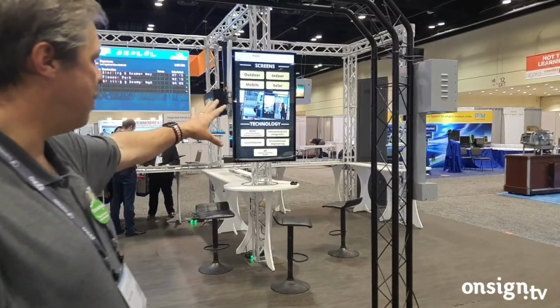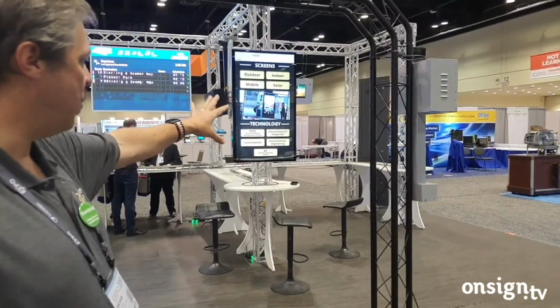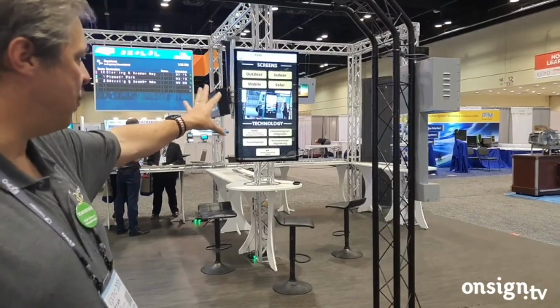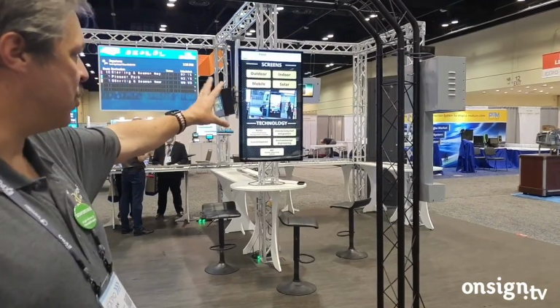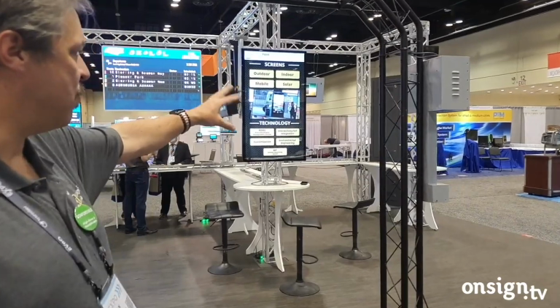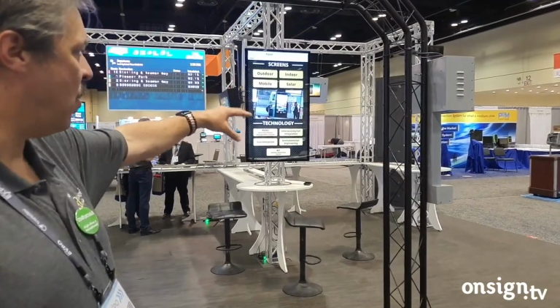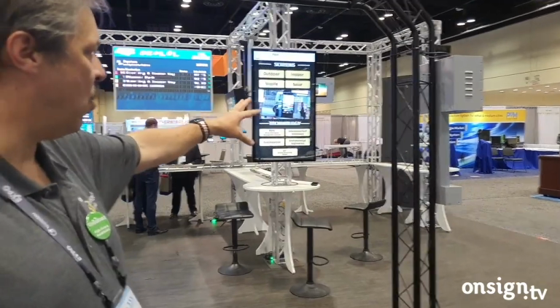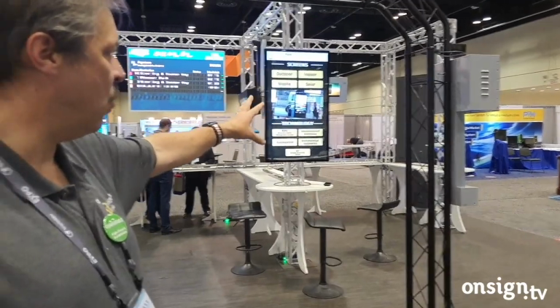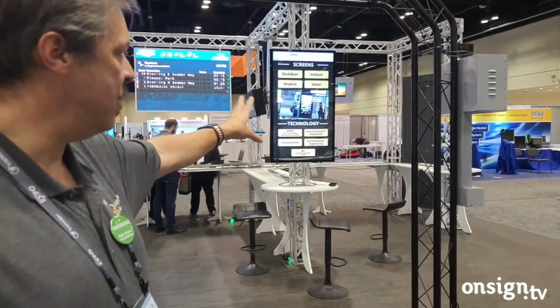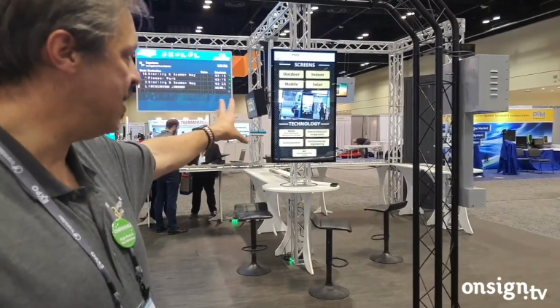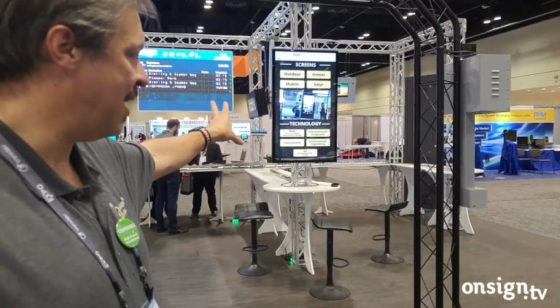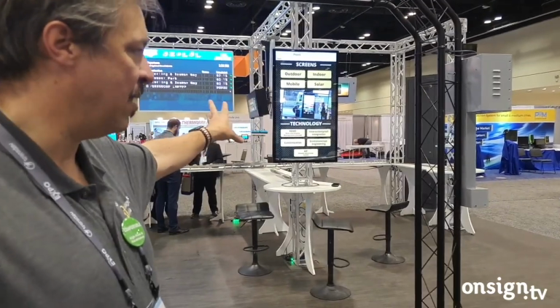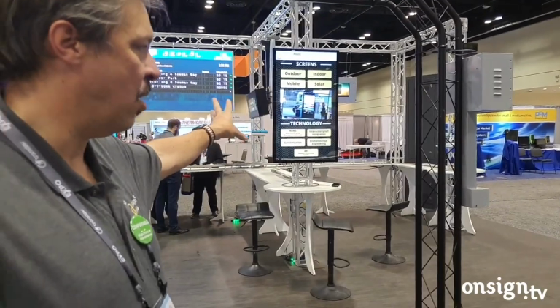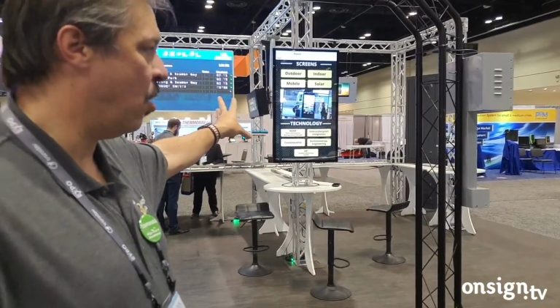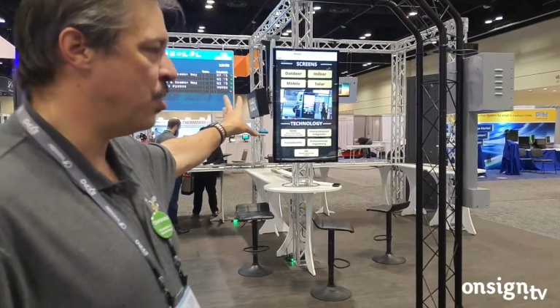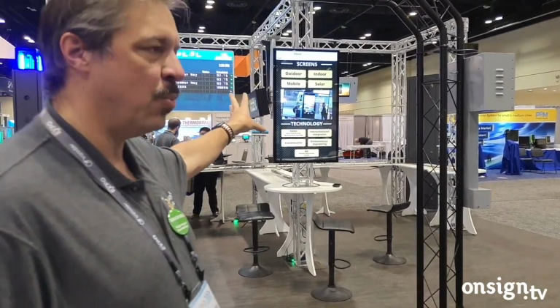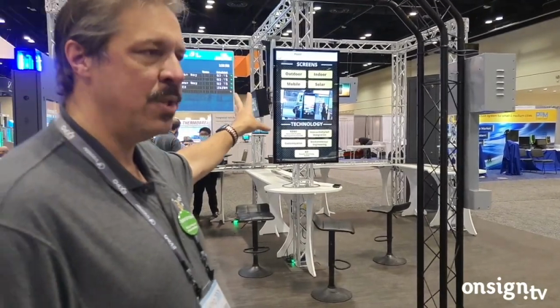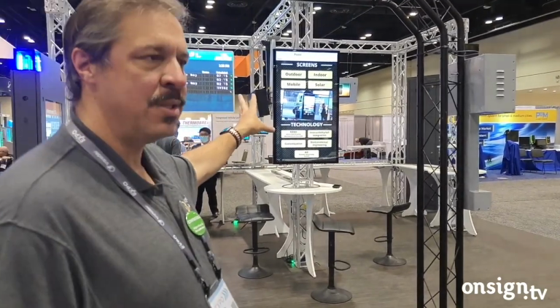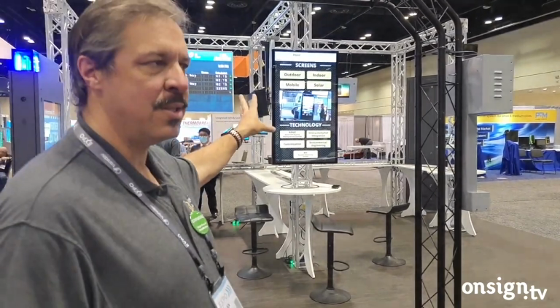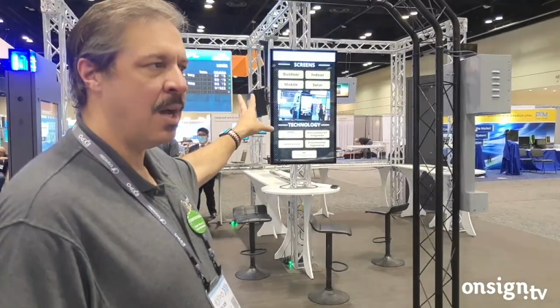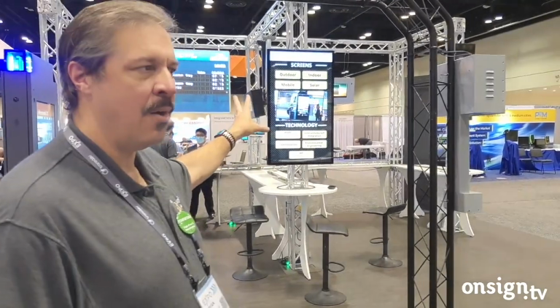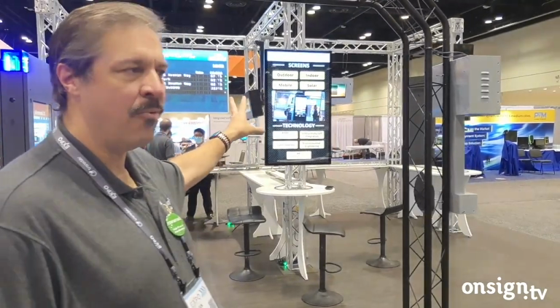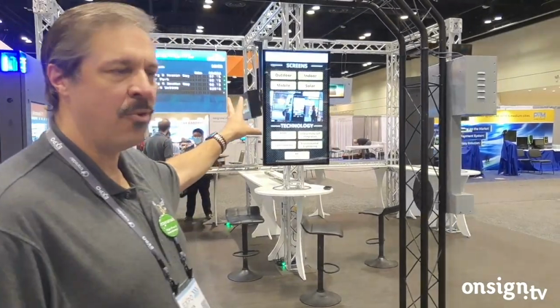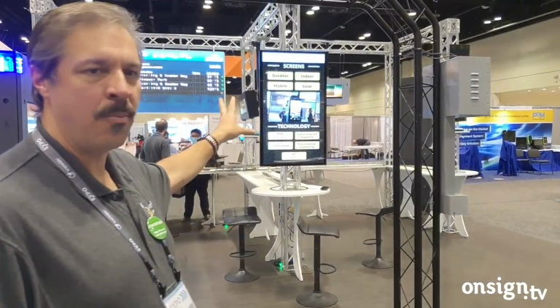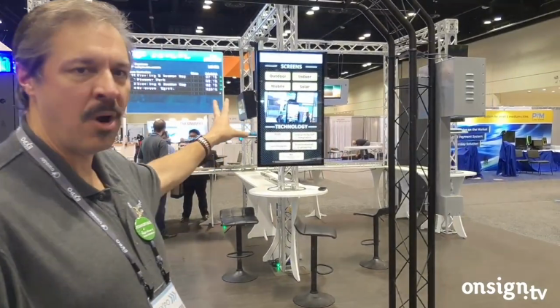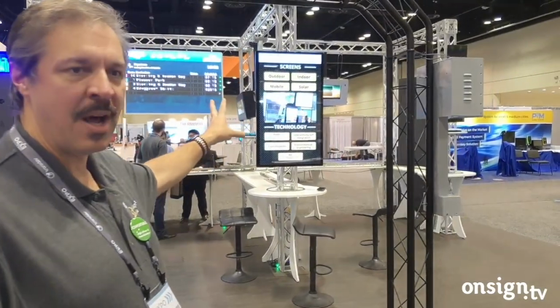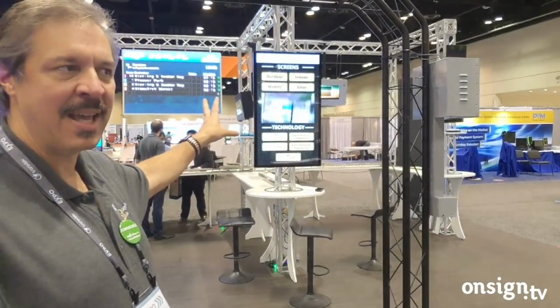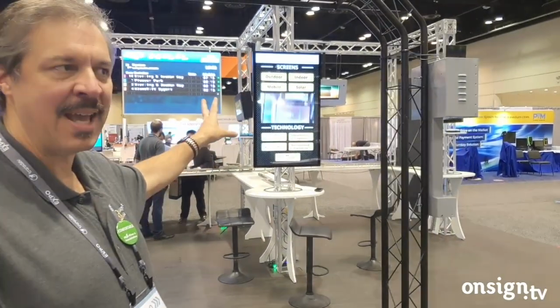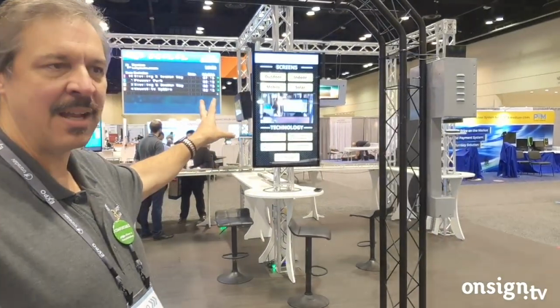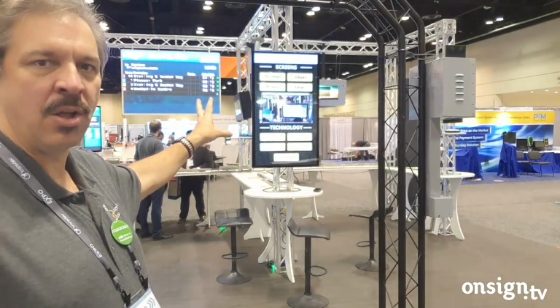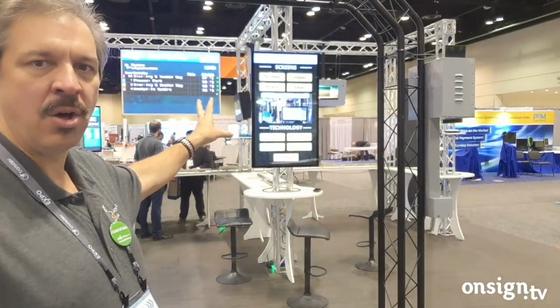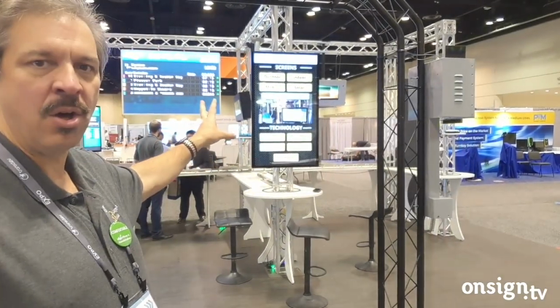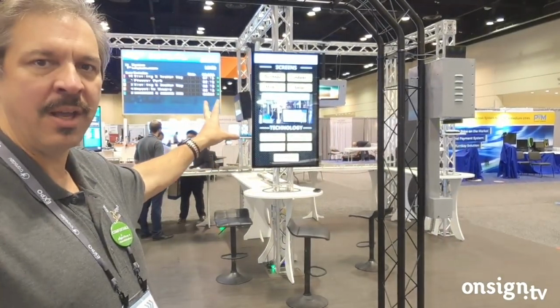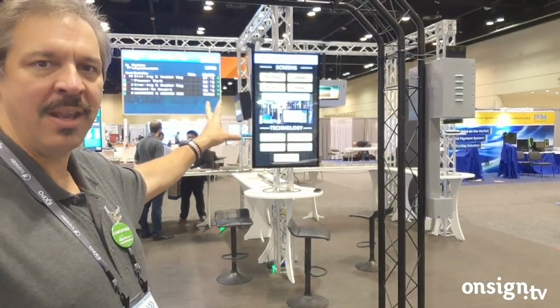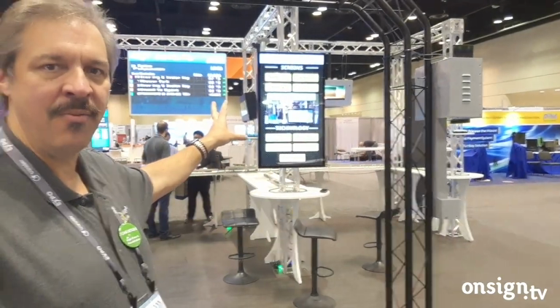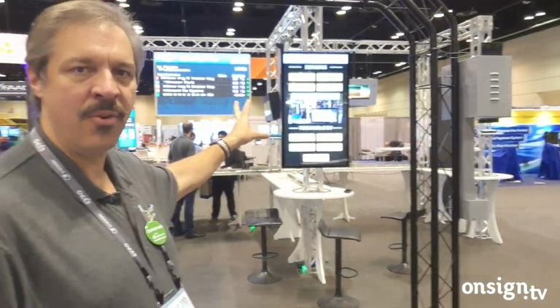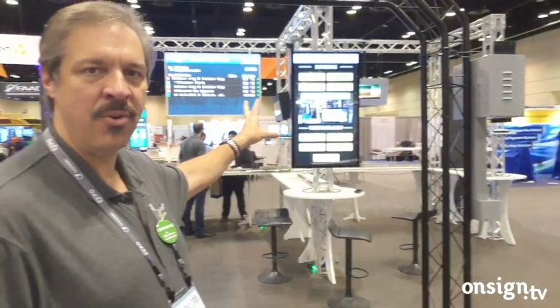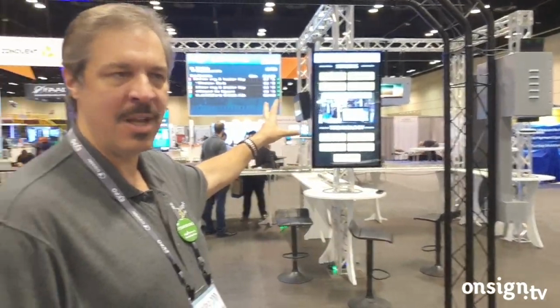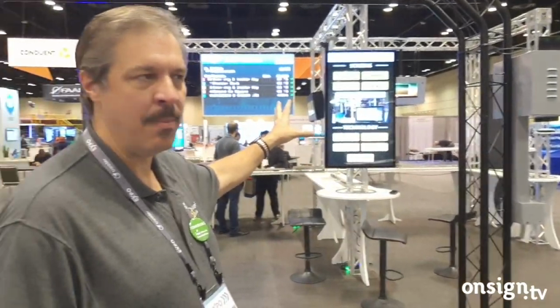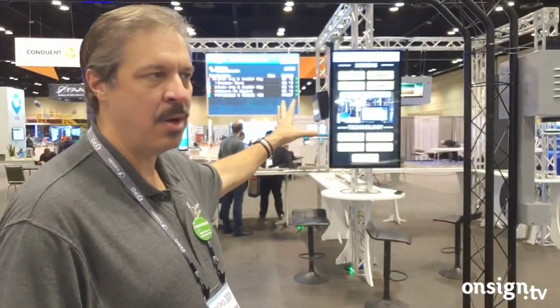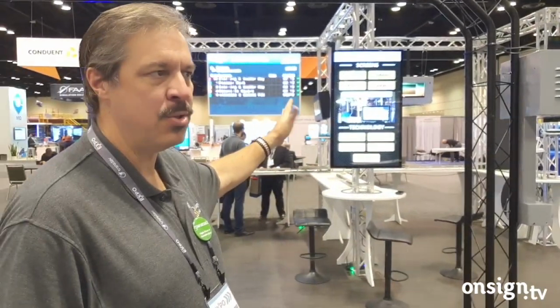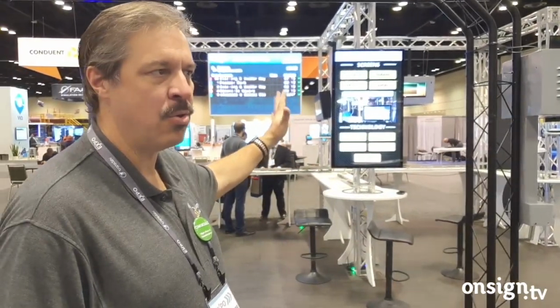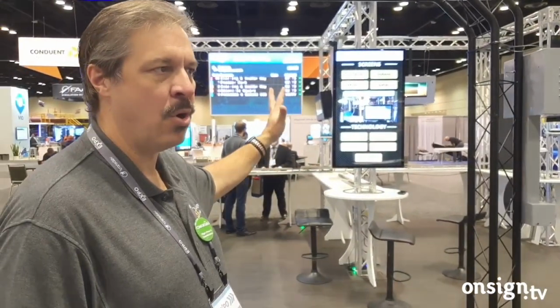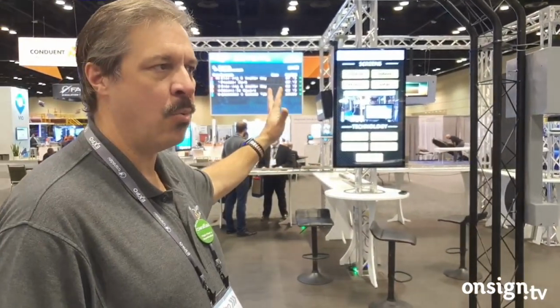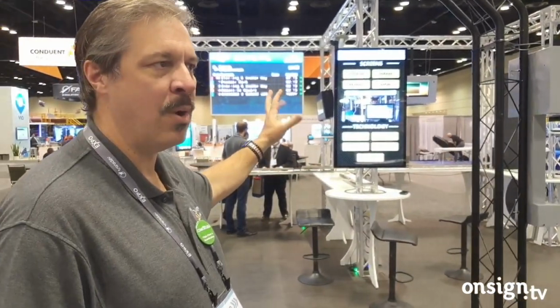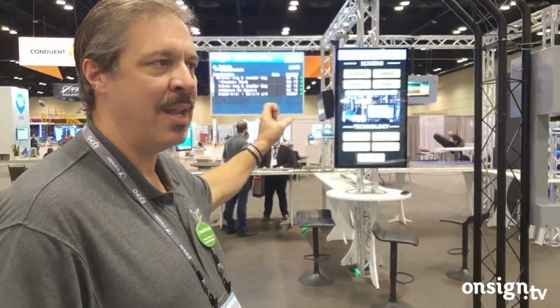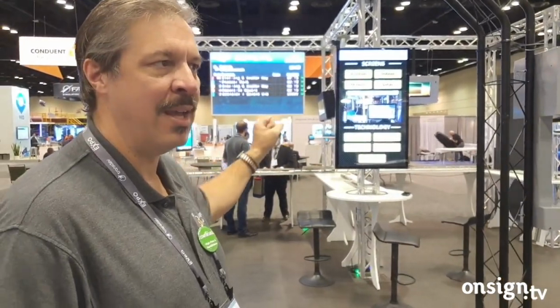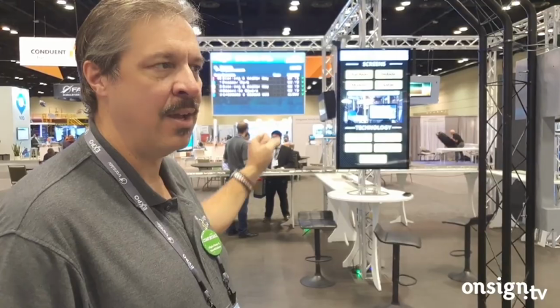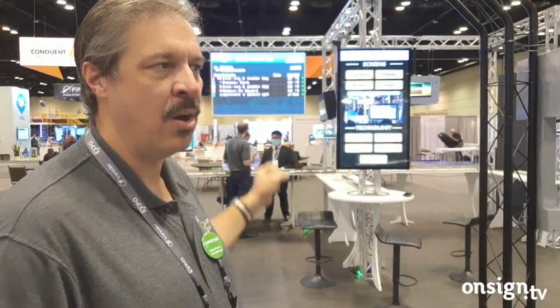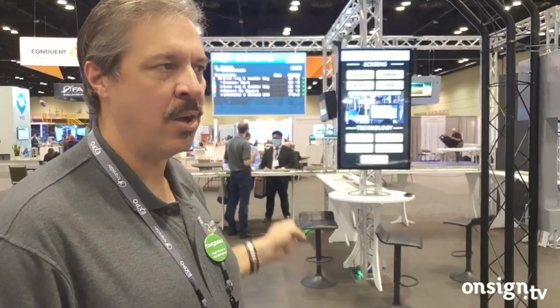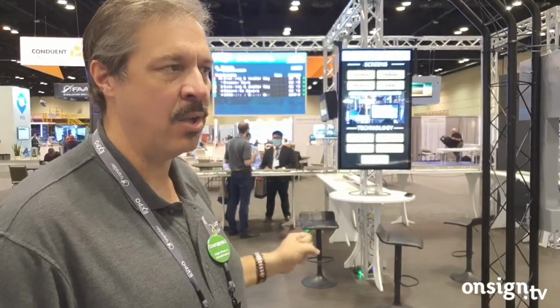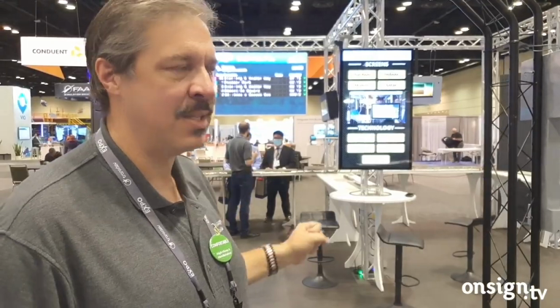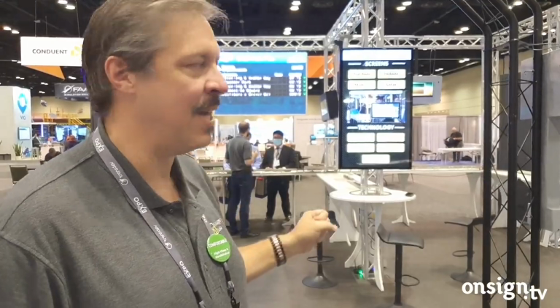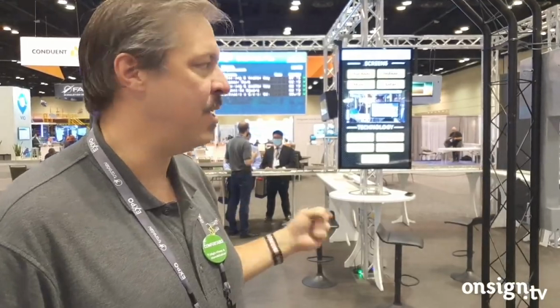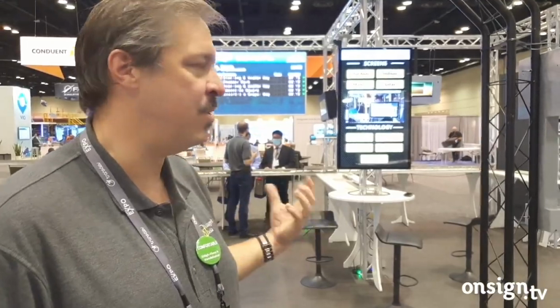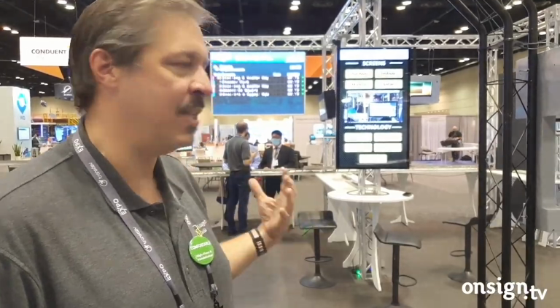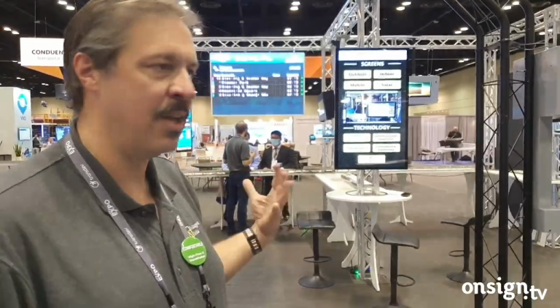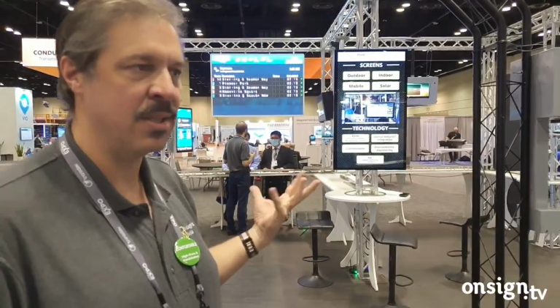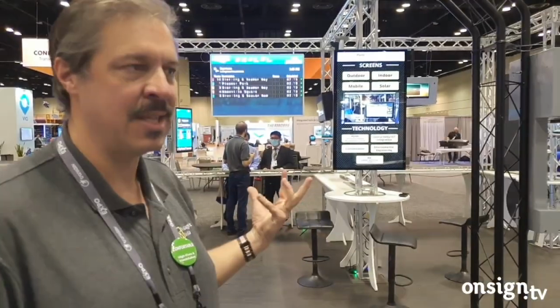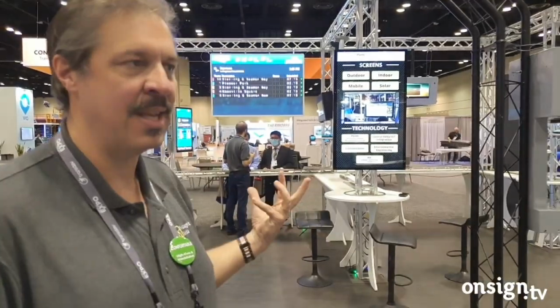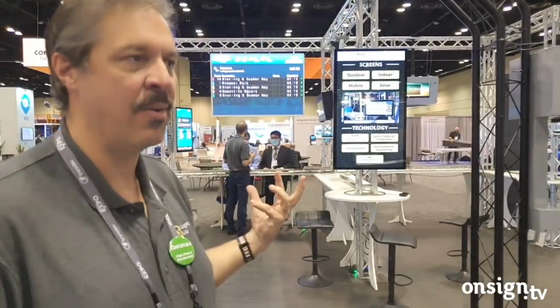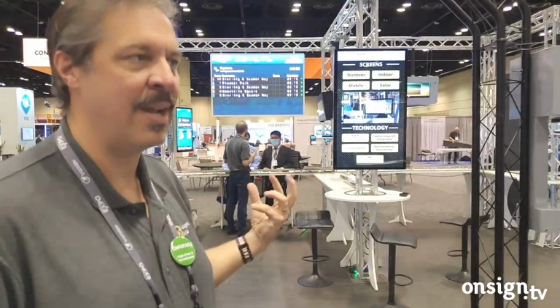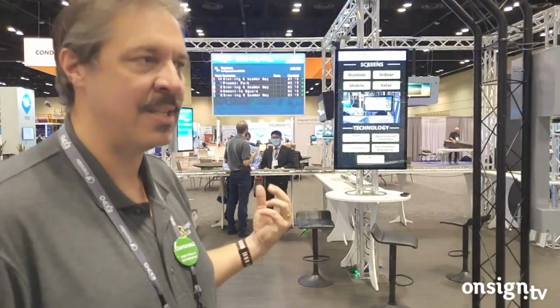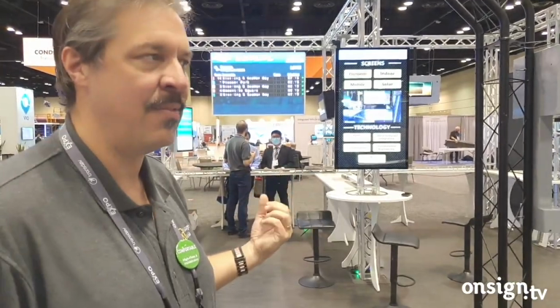We have all of our kiosks here, both the small ones and the large ones, for a product catalog and for demos. They're all running on OnSign, using OnSign interactivity.